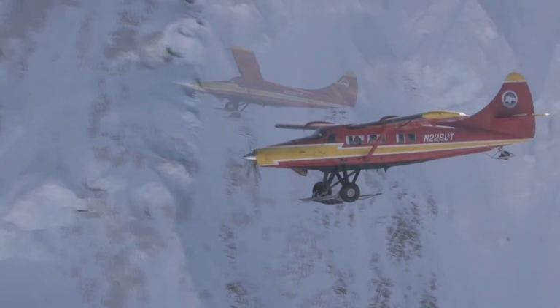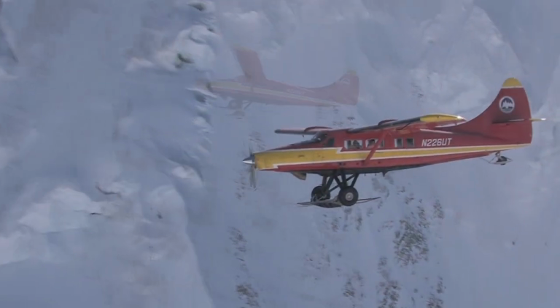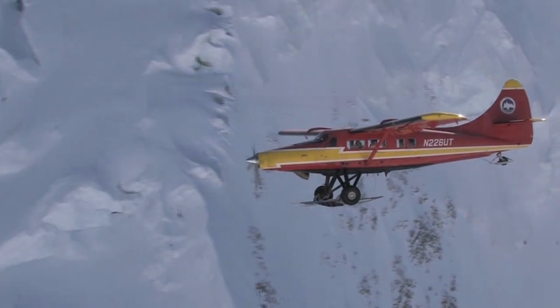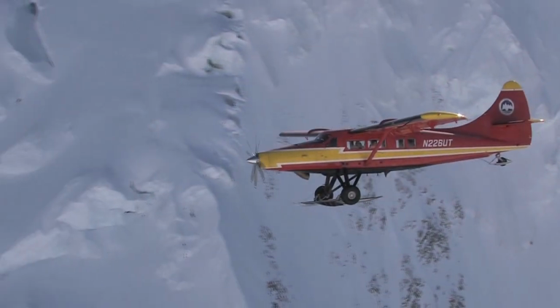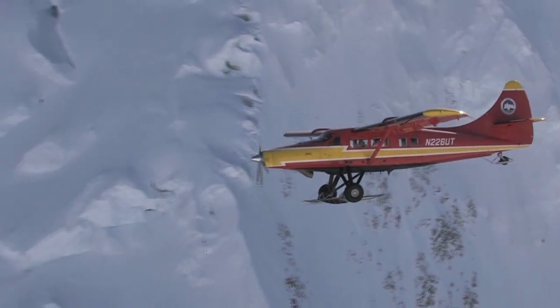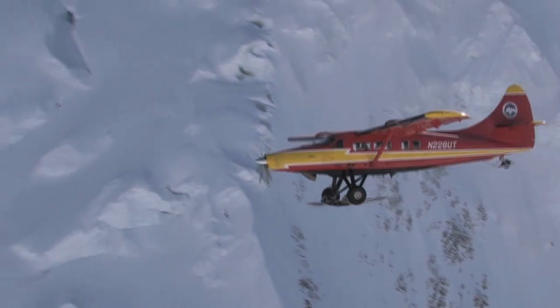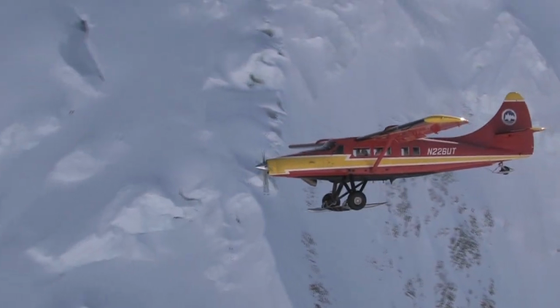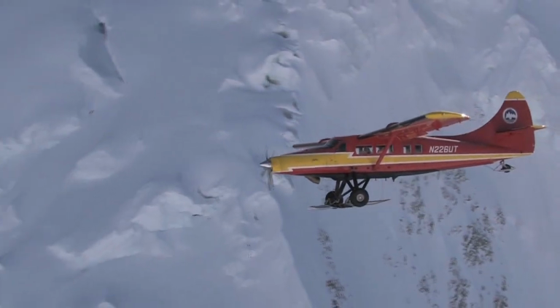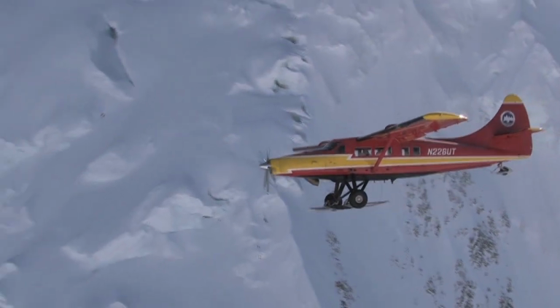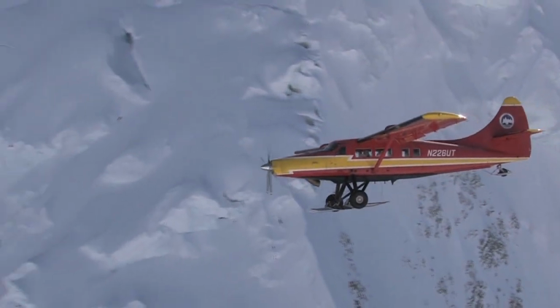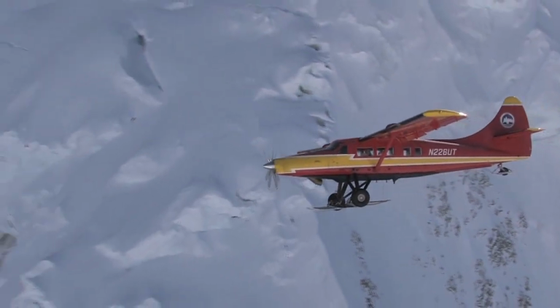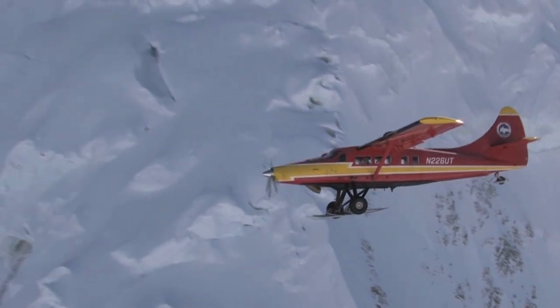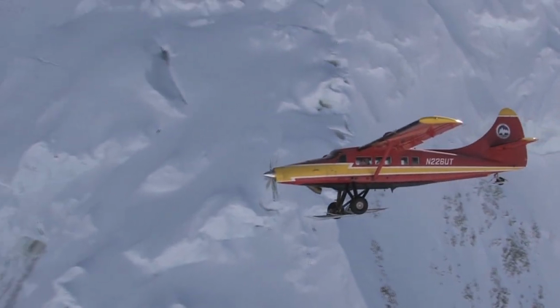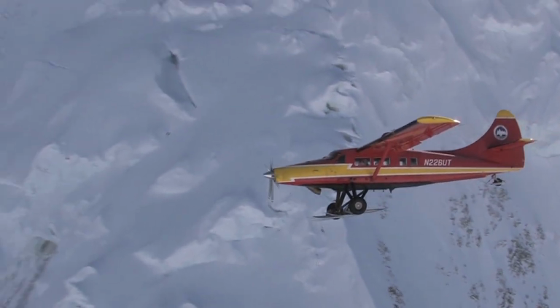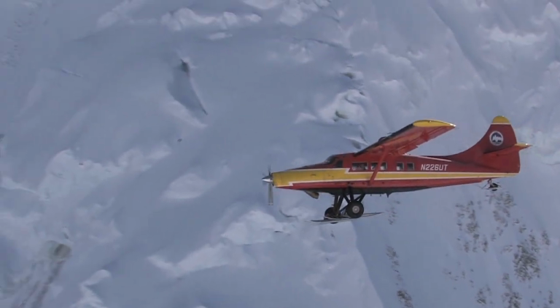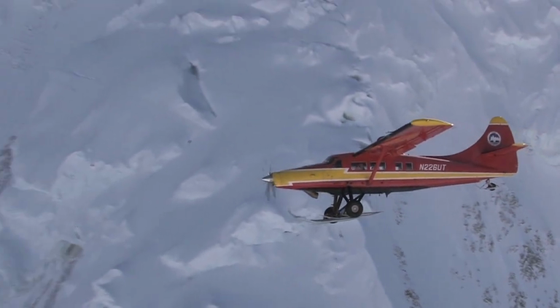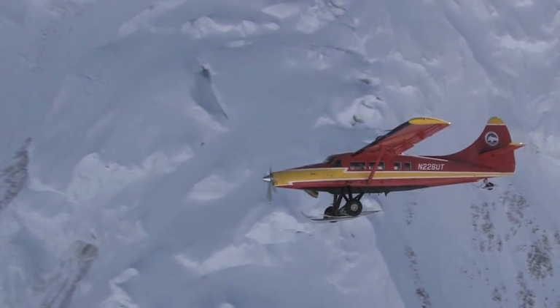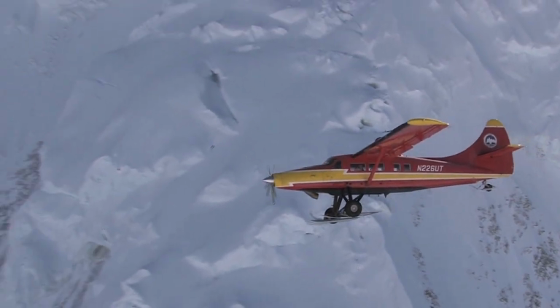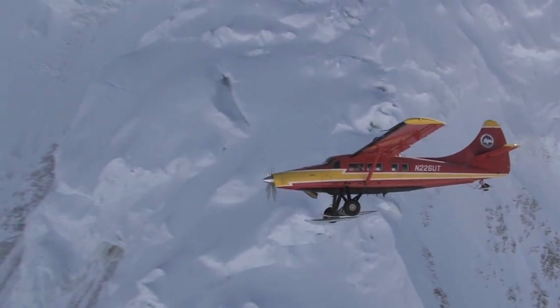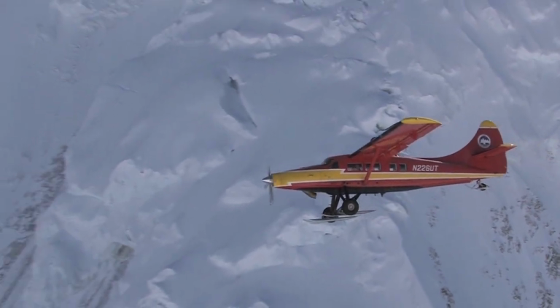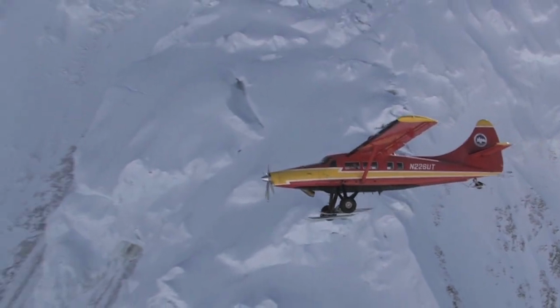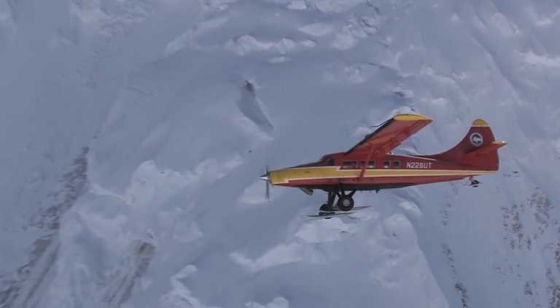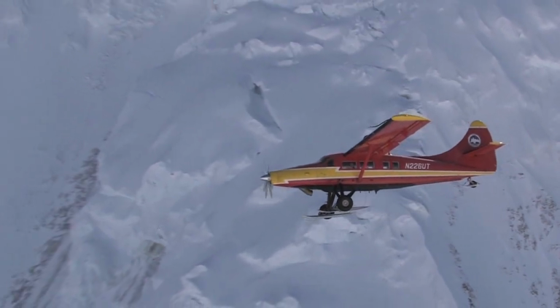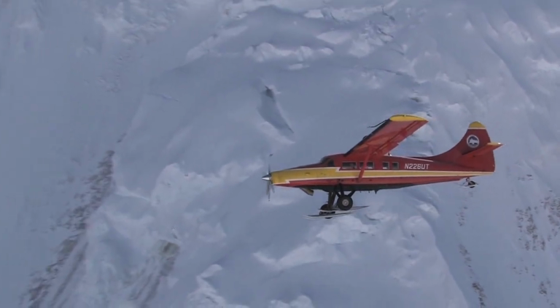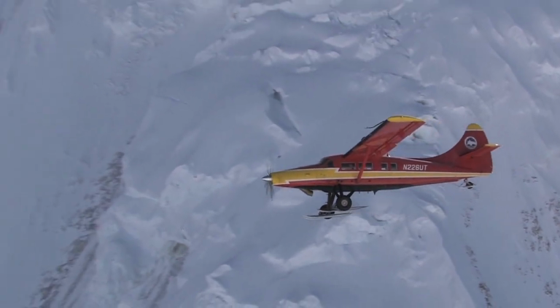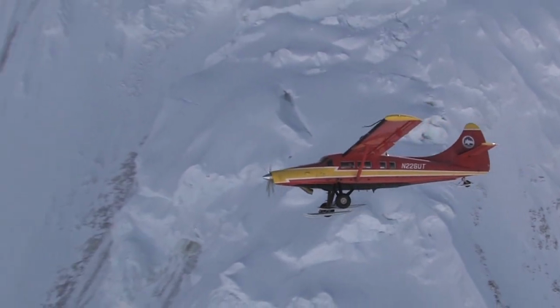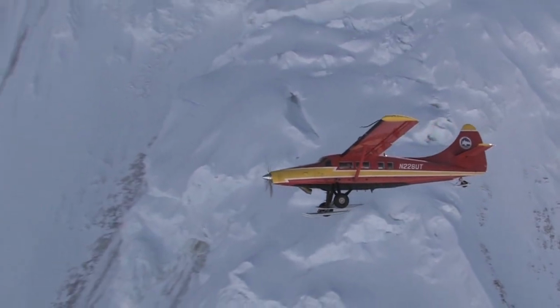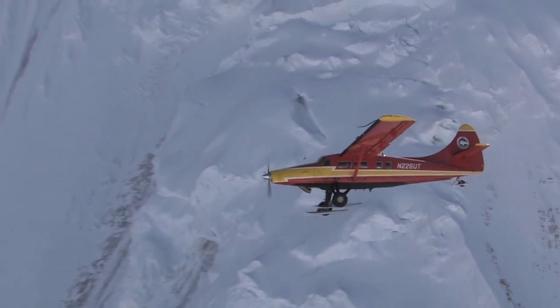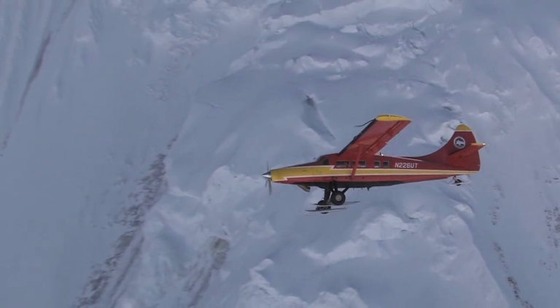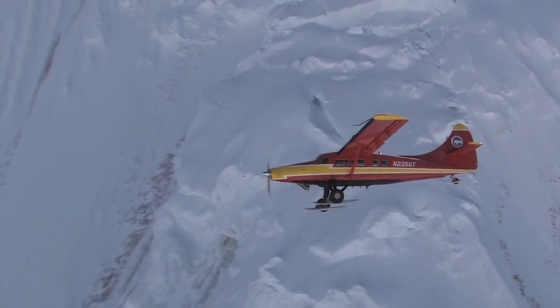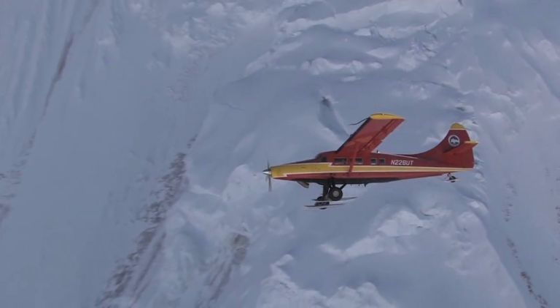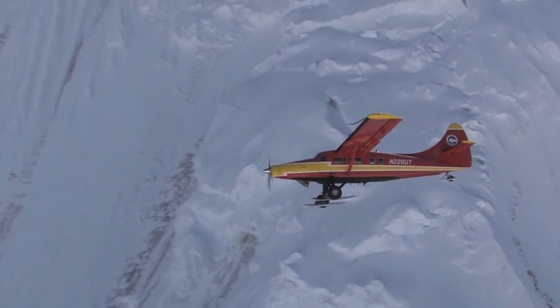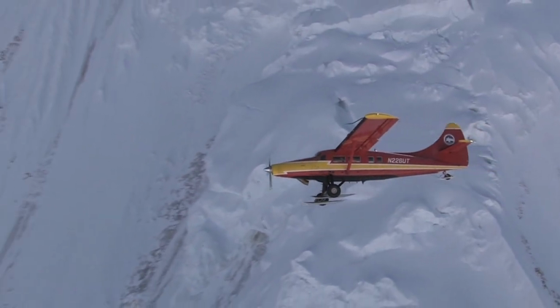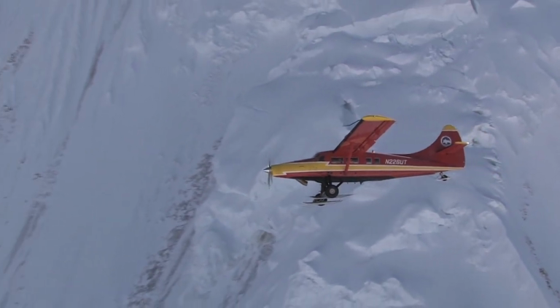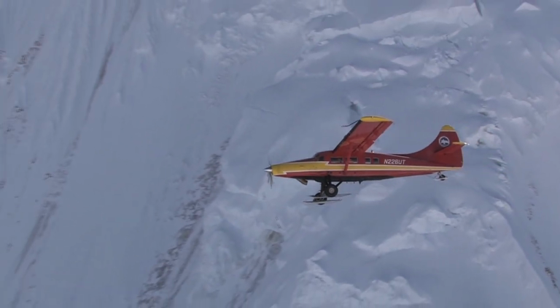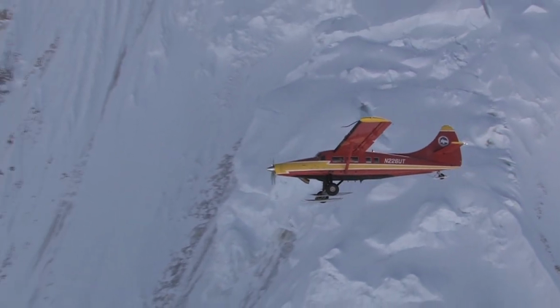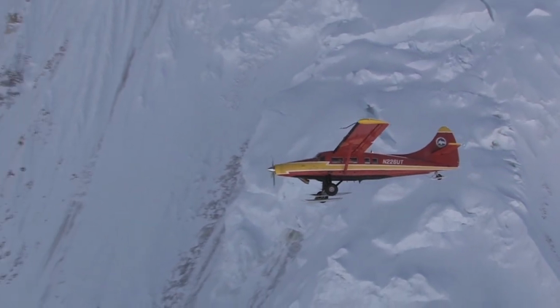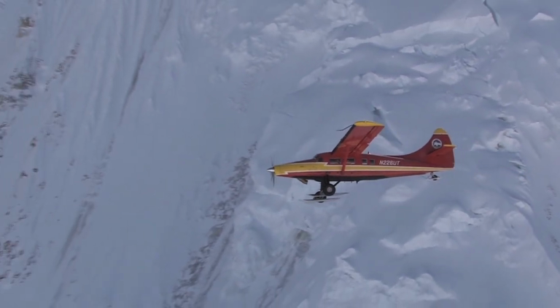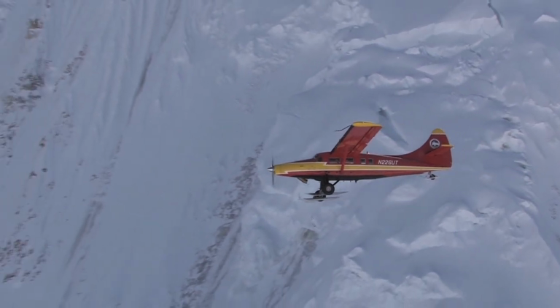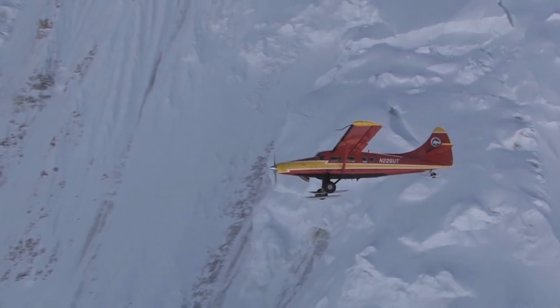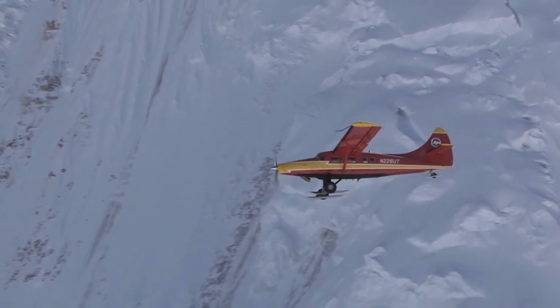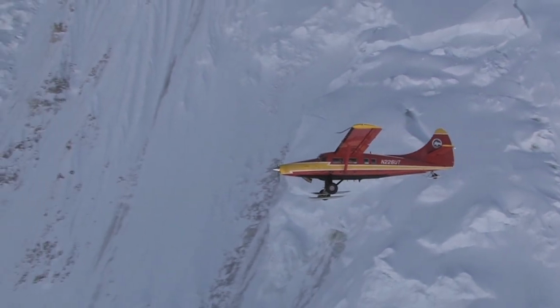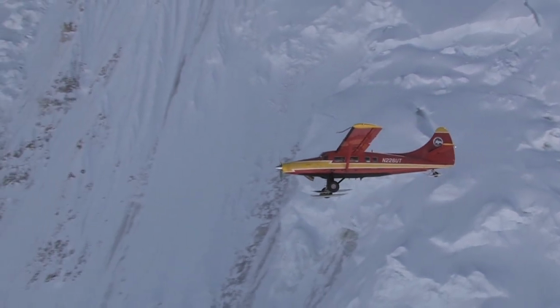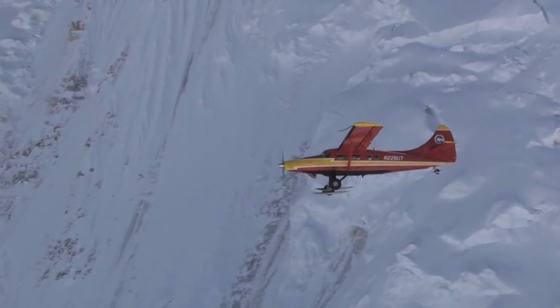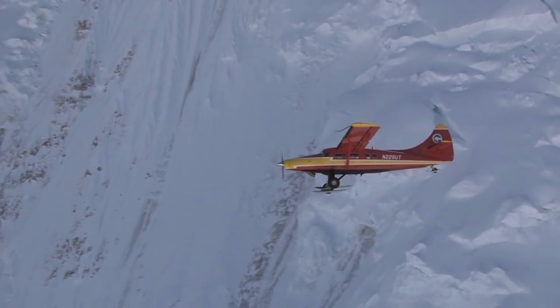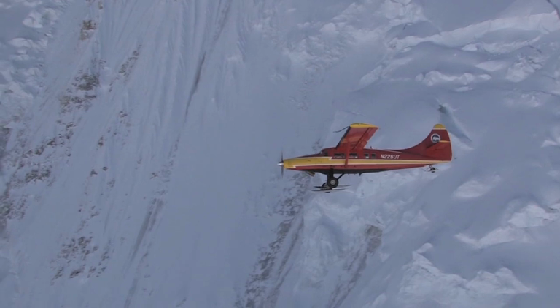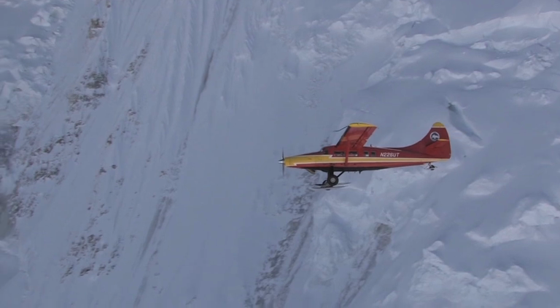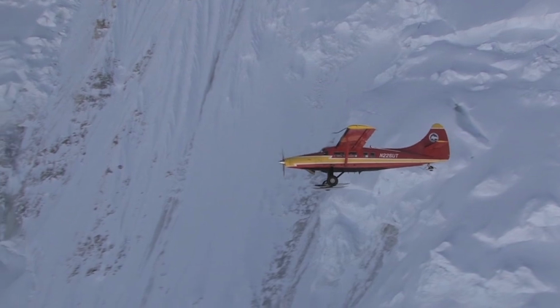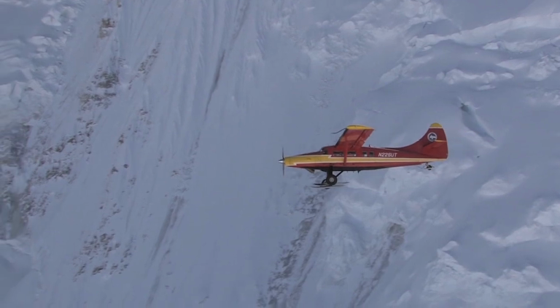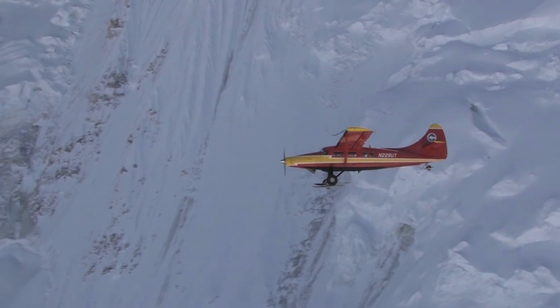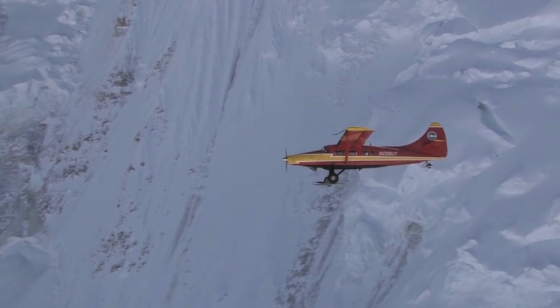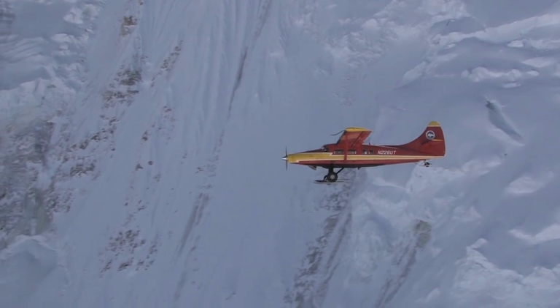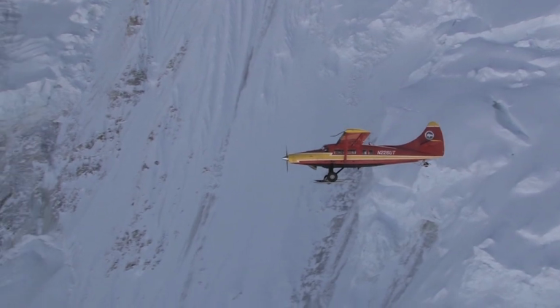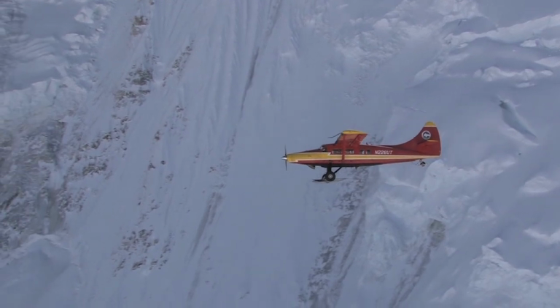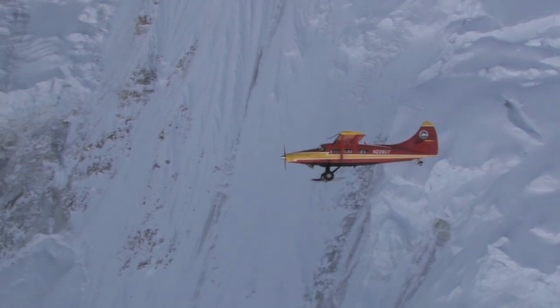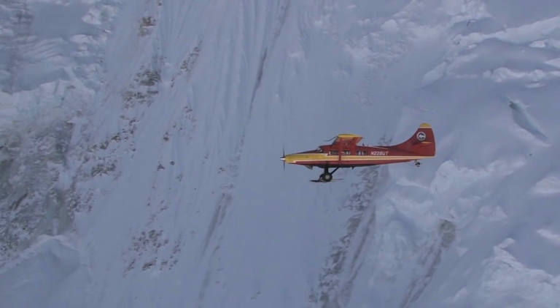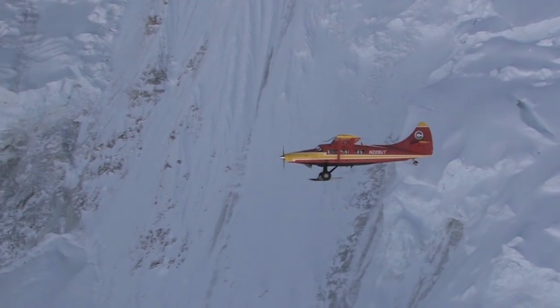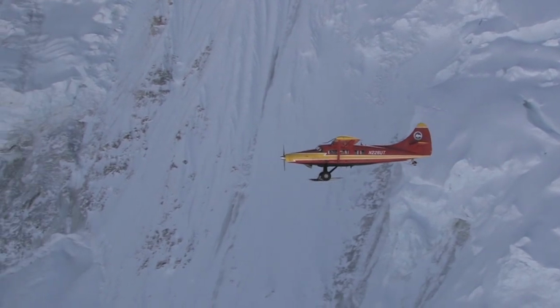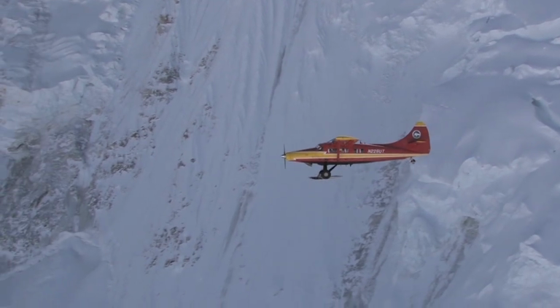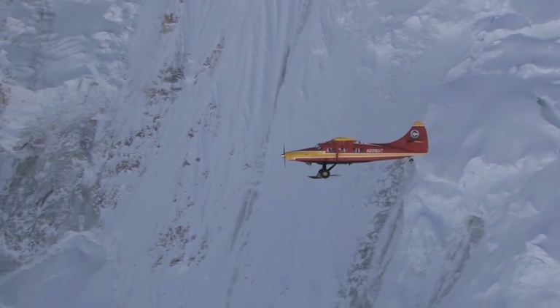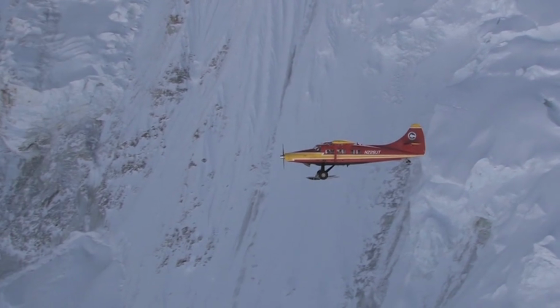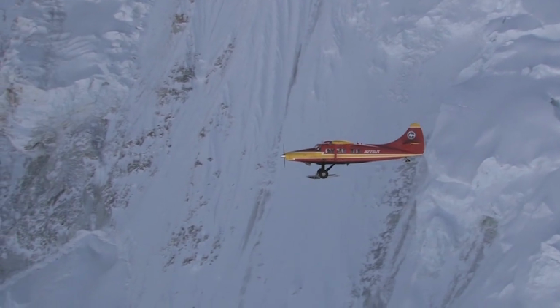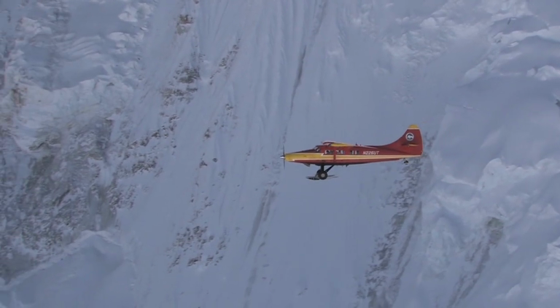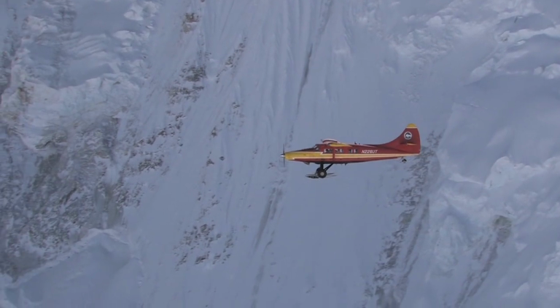As Paul flies along, you'll see an avalanche get set off. Paul blames it on my 90-inch prop, but I'm not so sure.